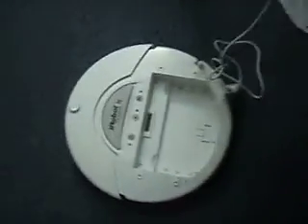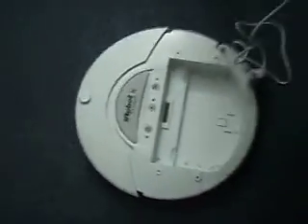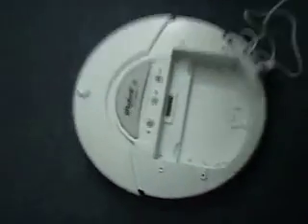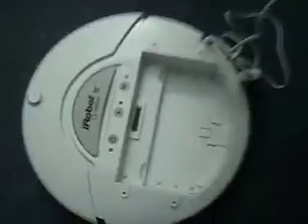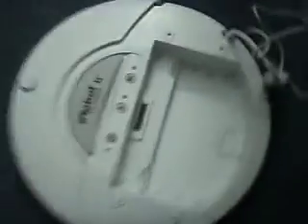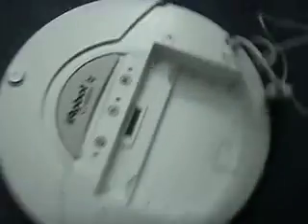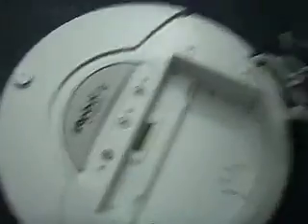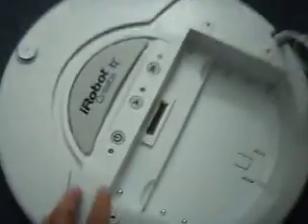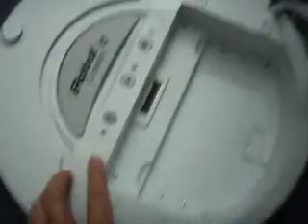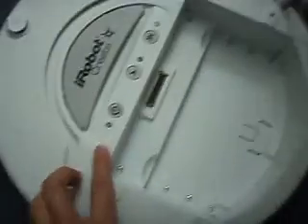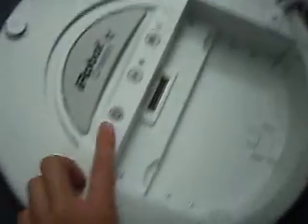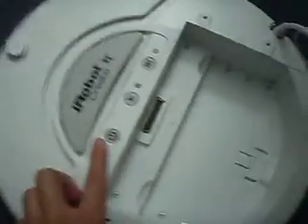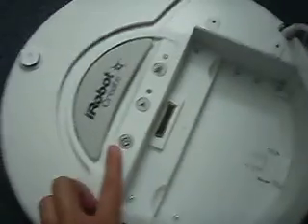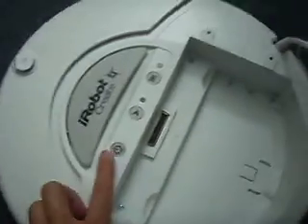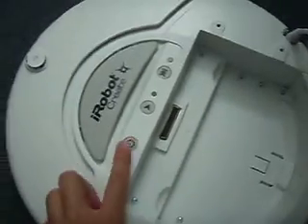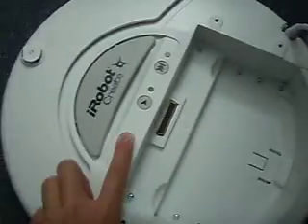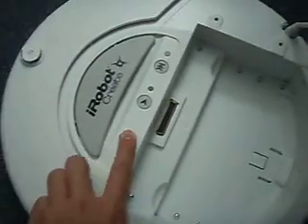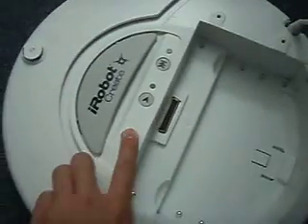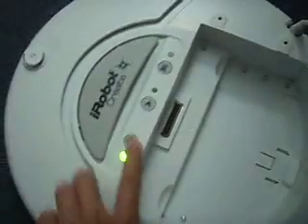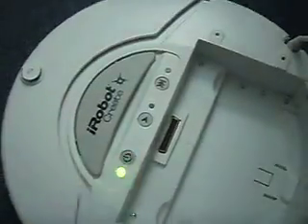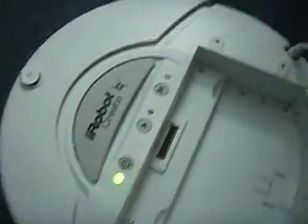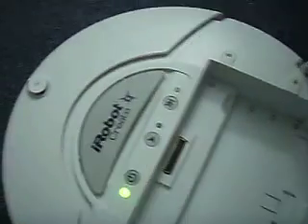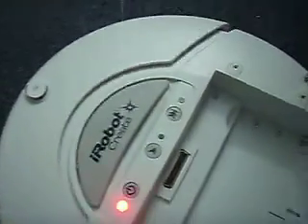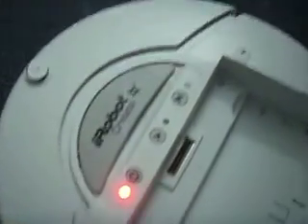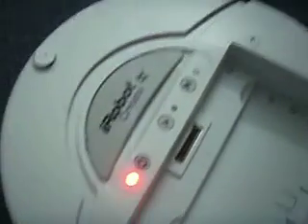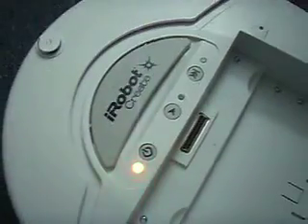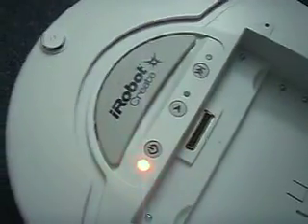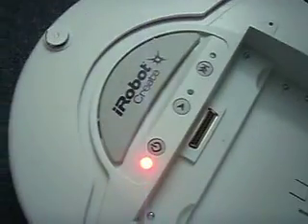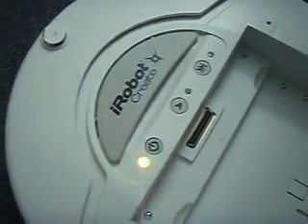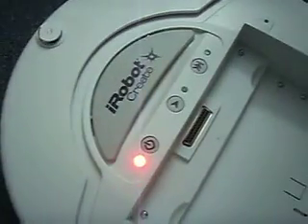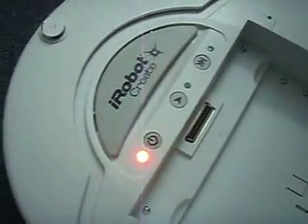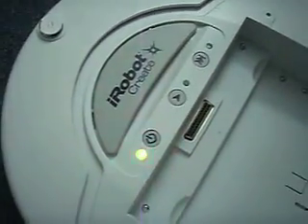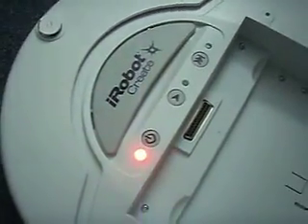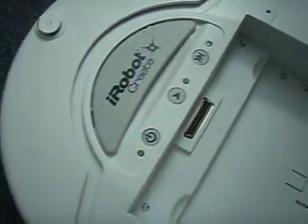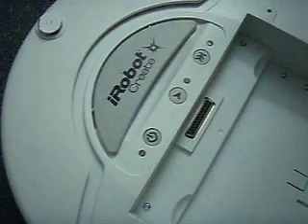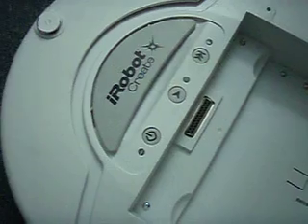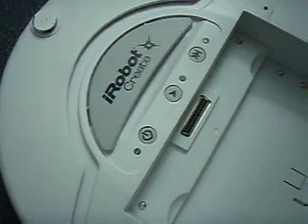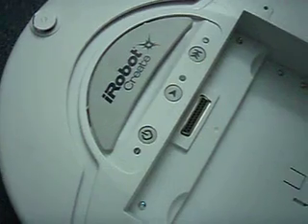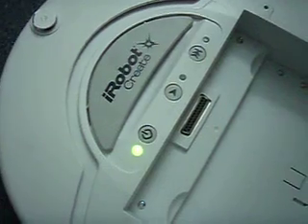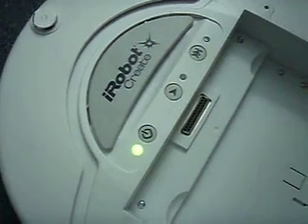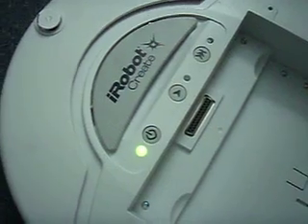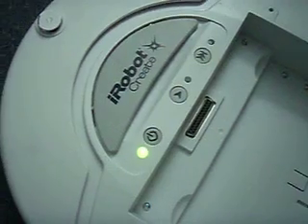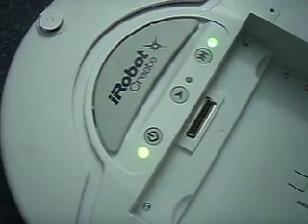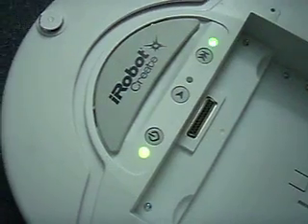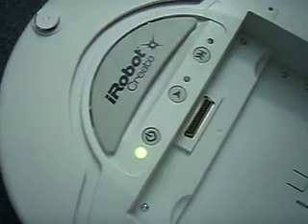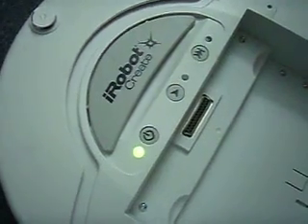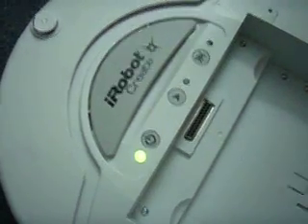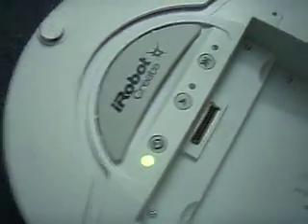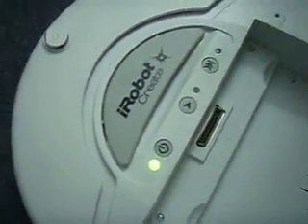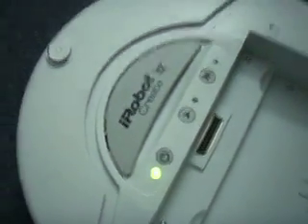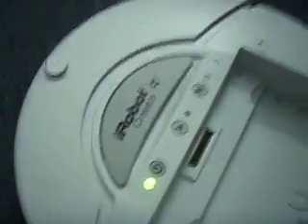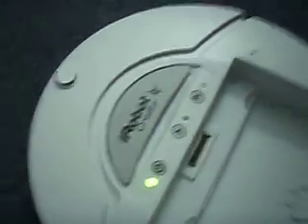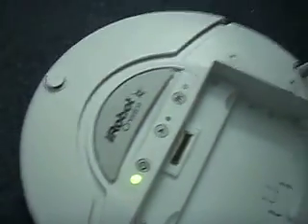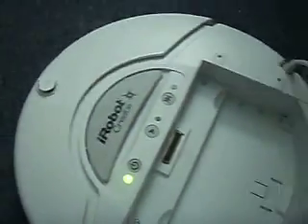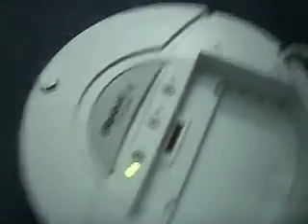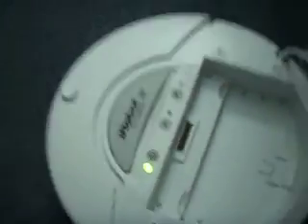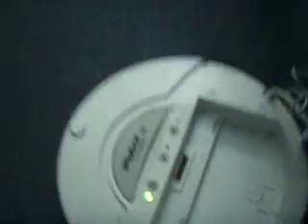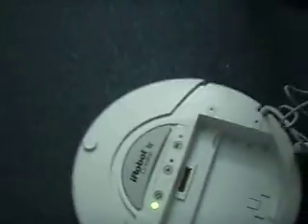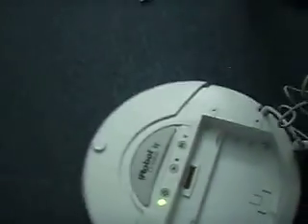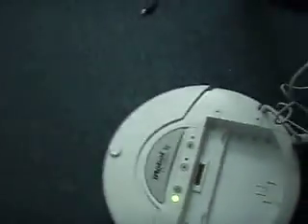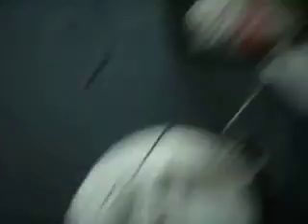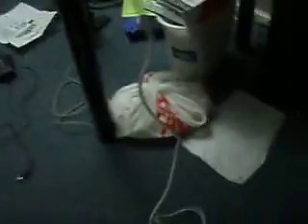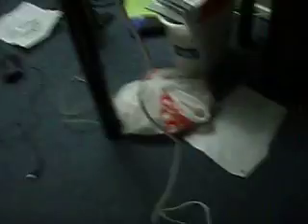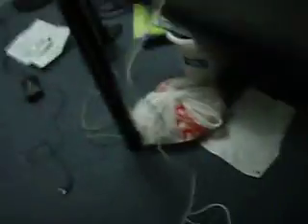First, I'm going to turn this on. The robot made a beeping noise — that means good.